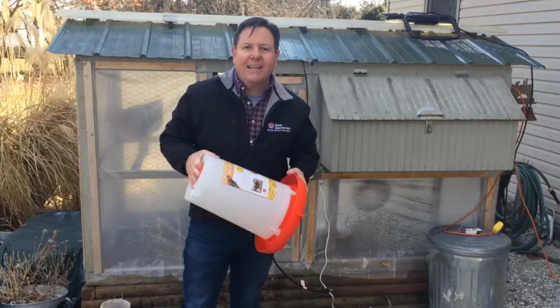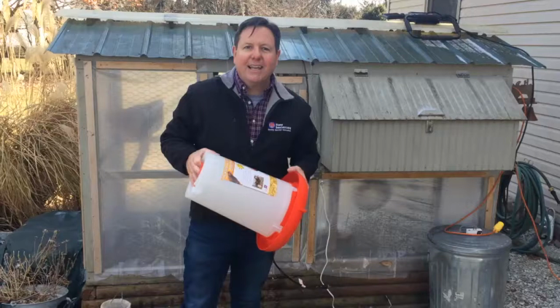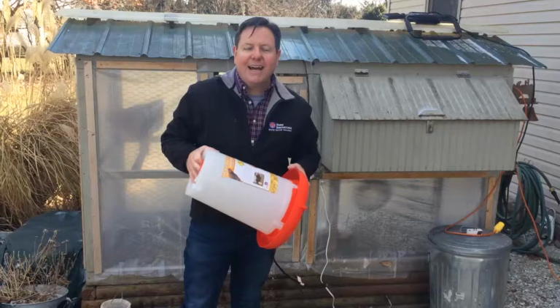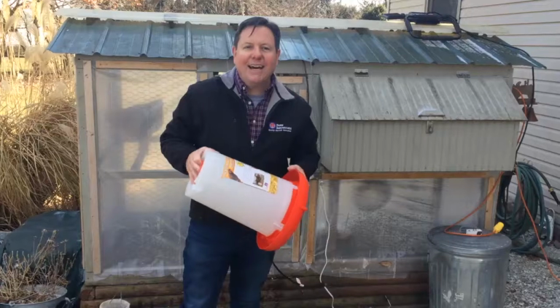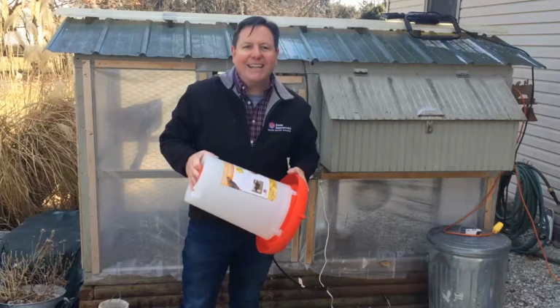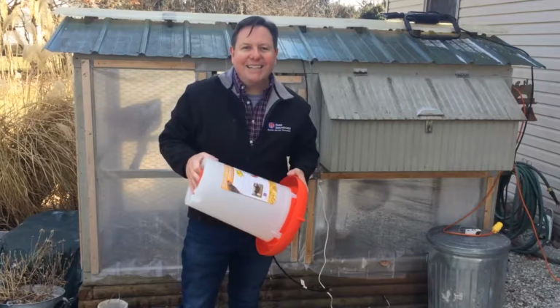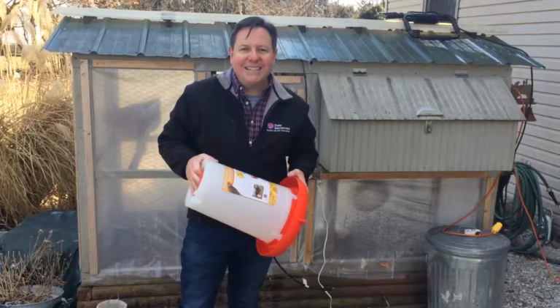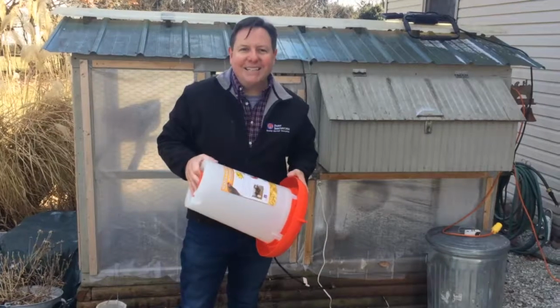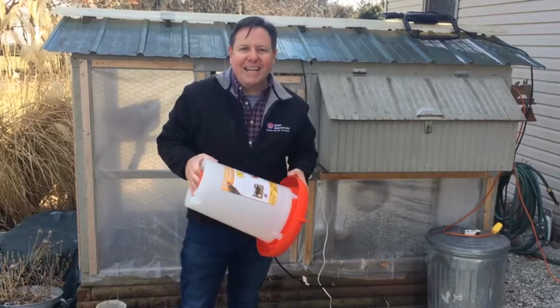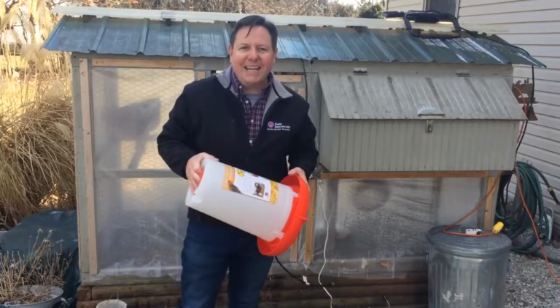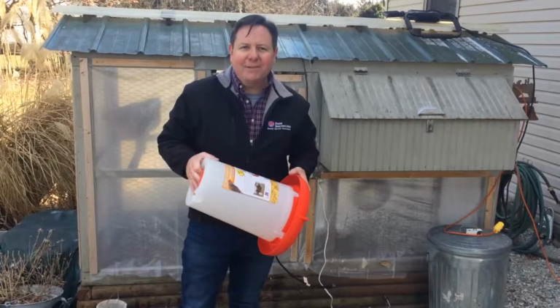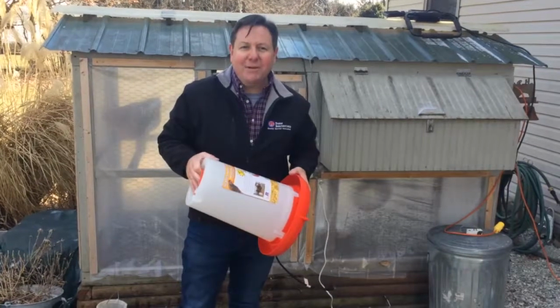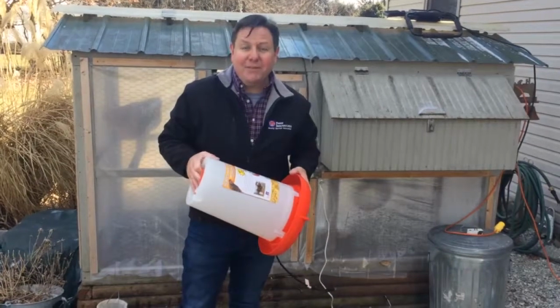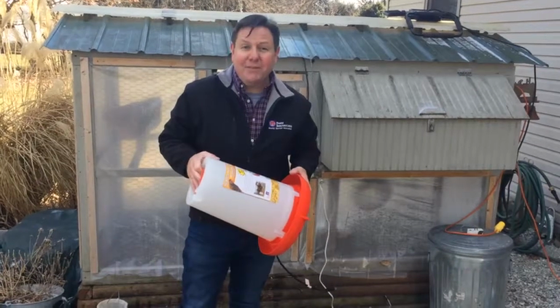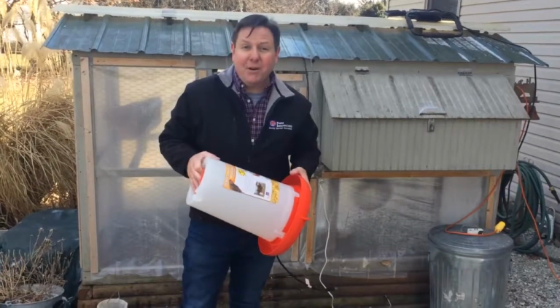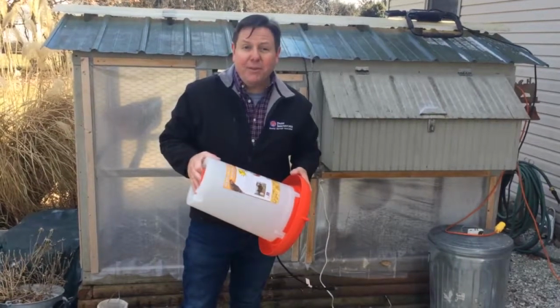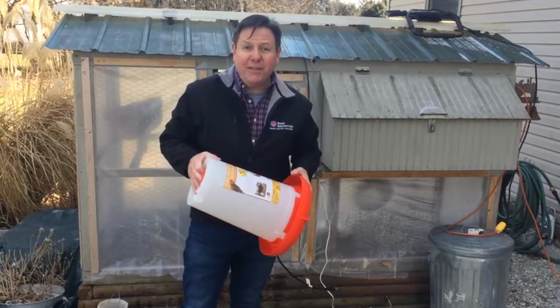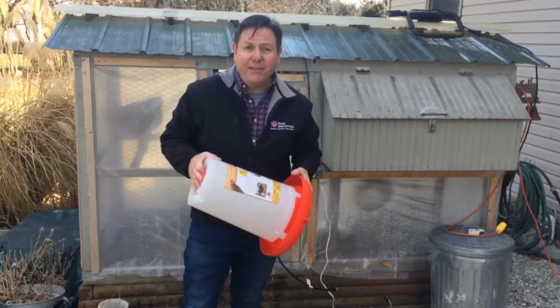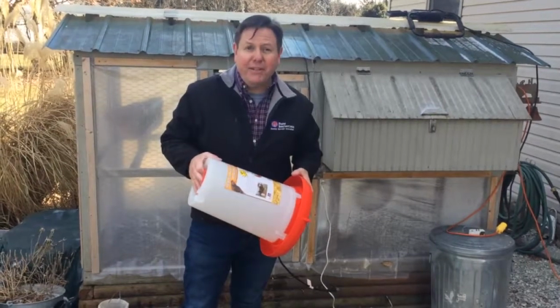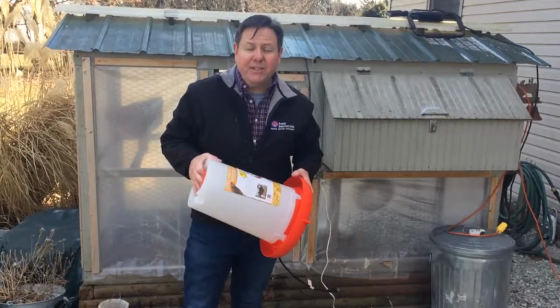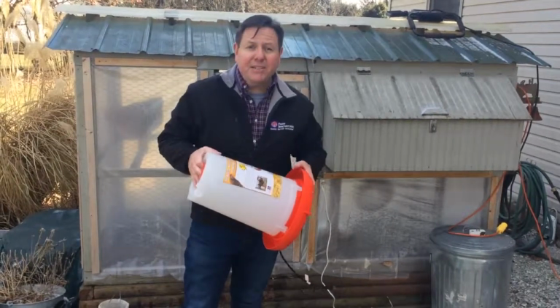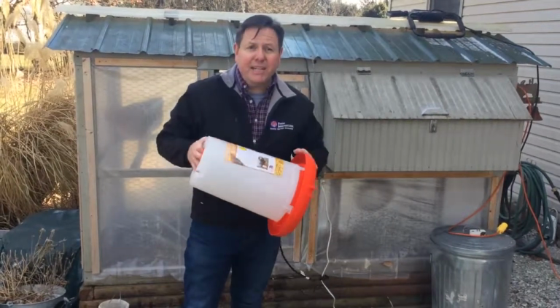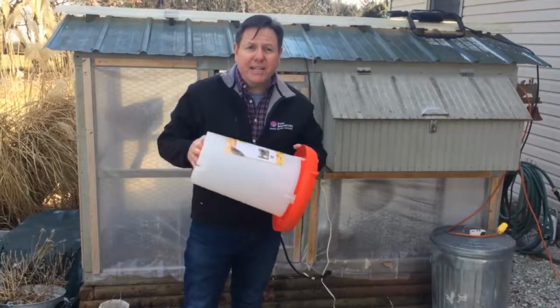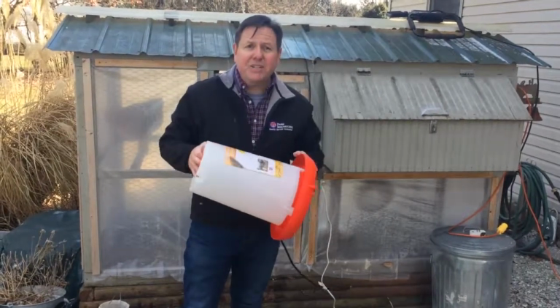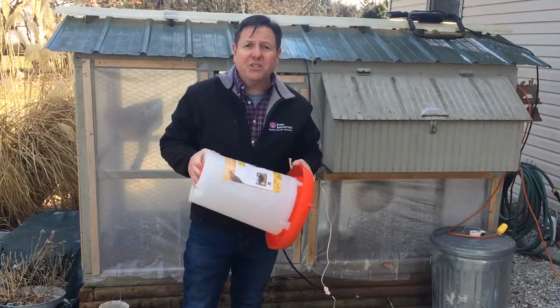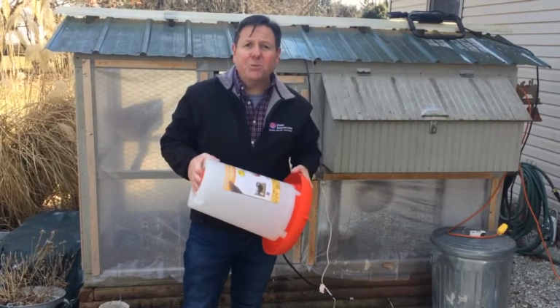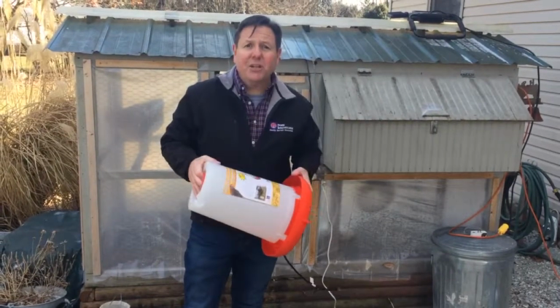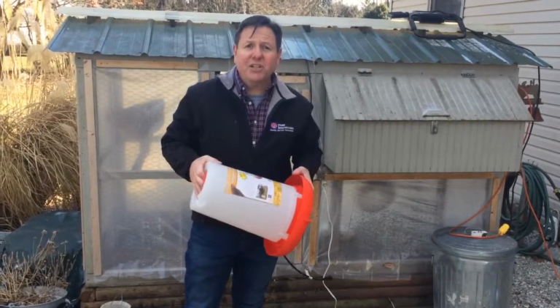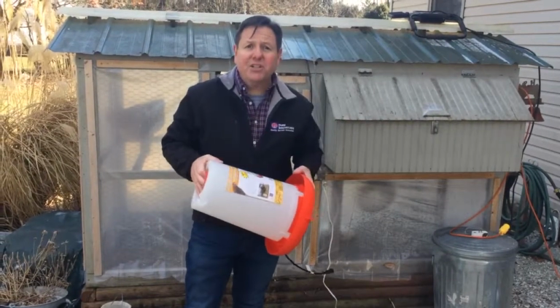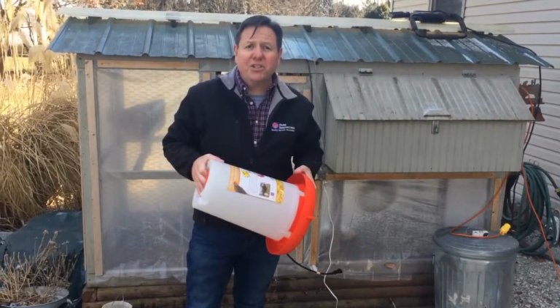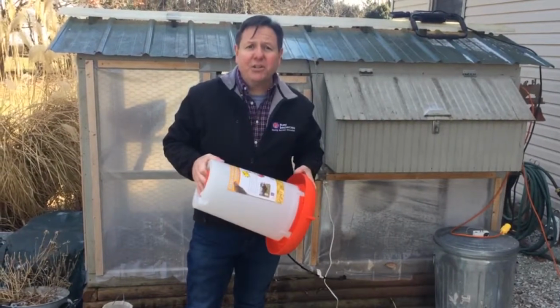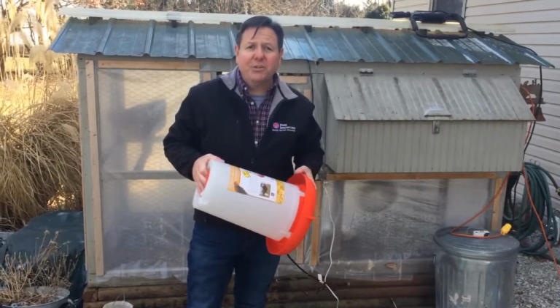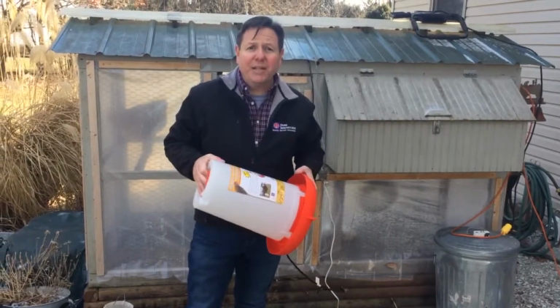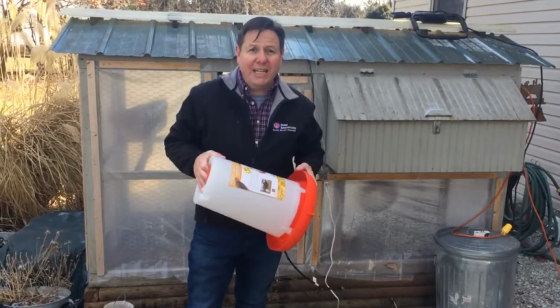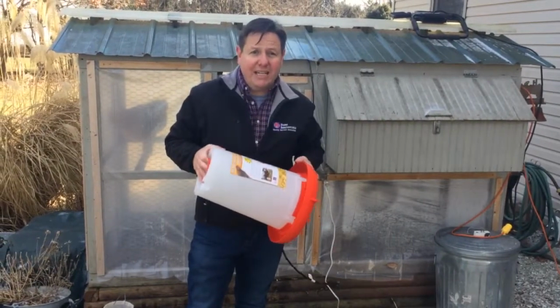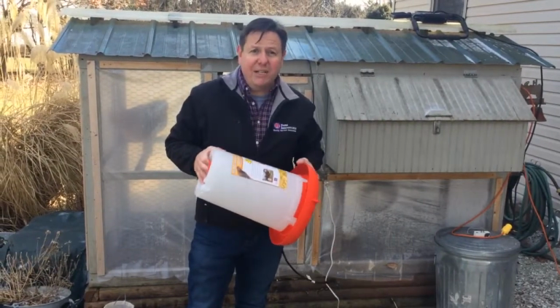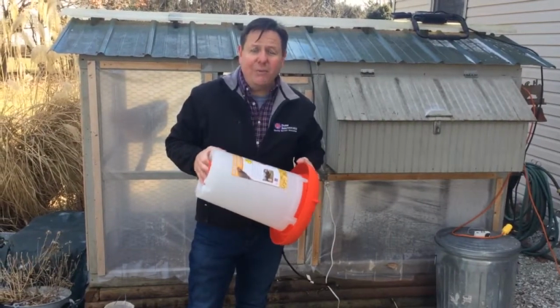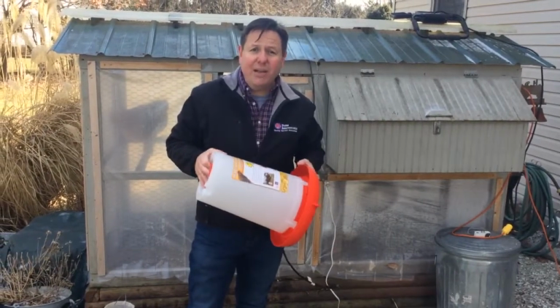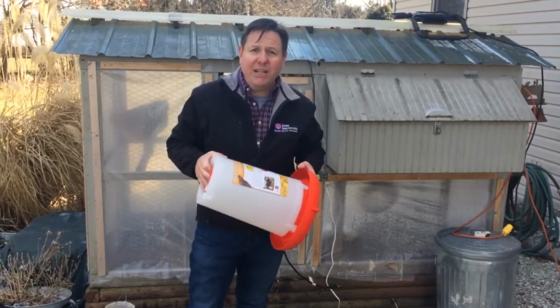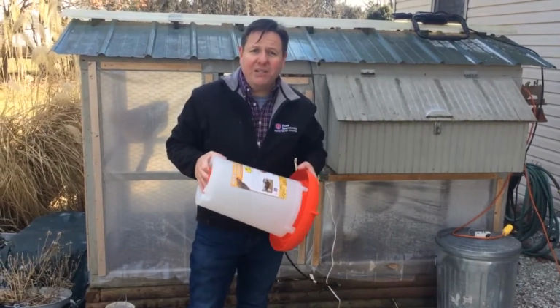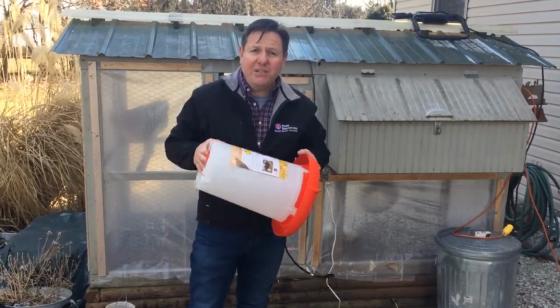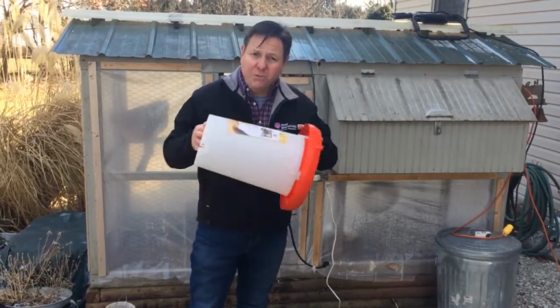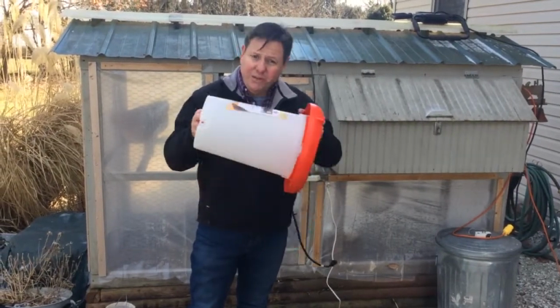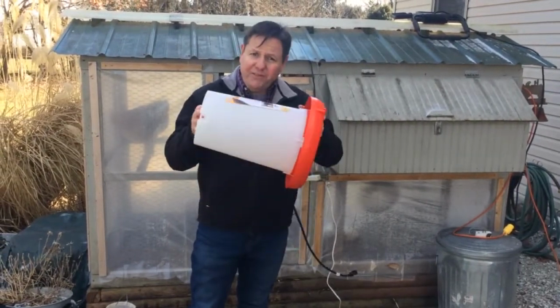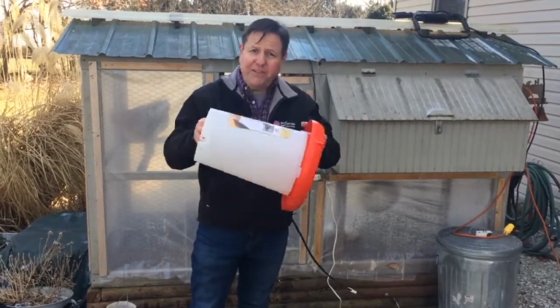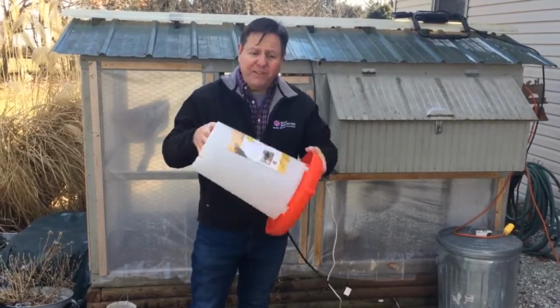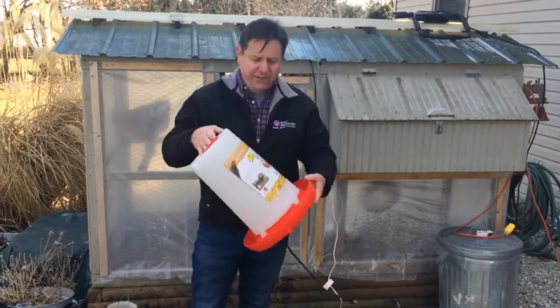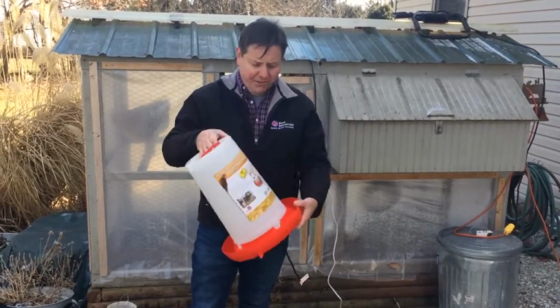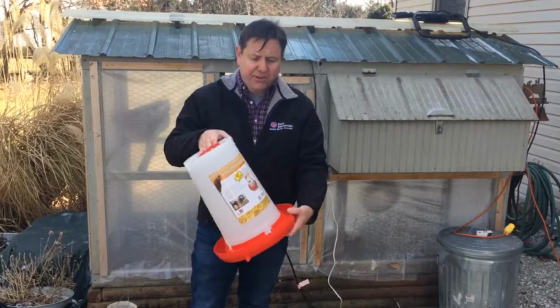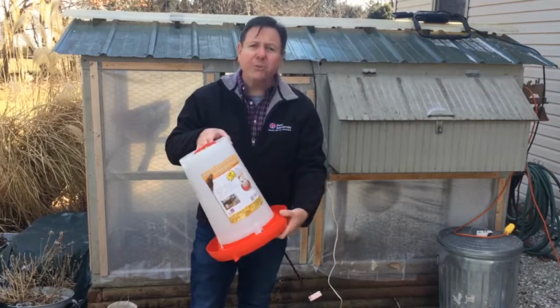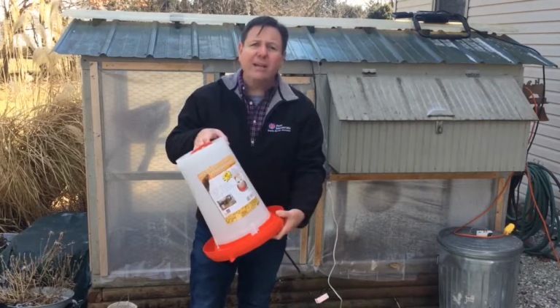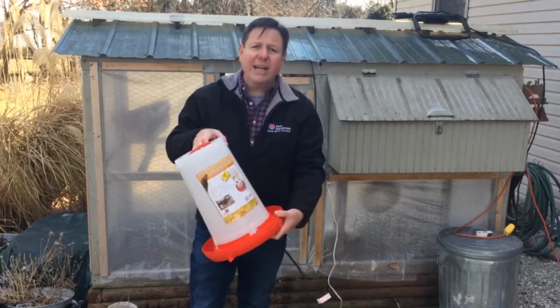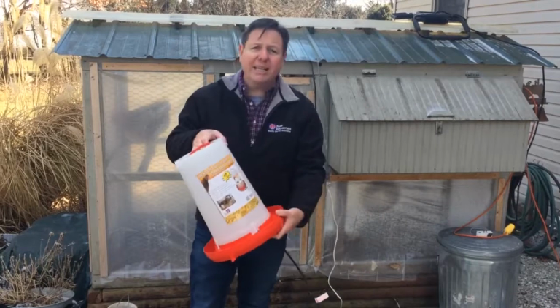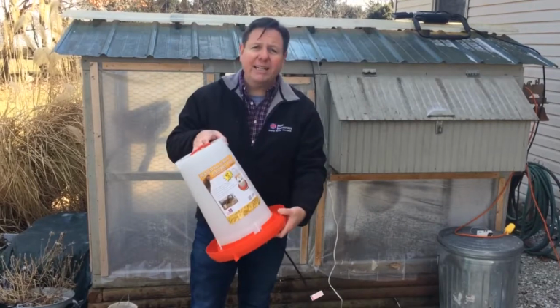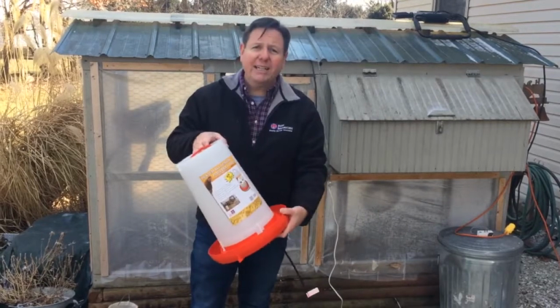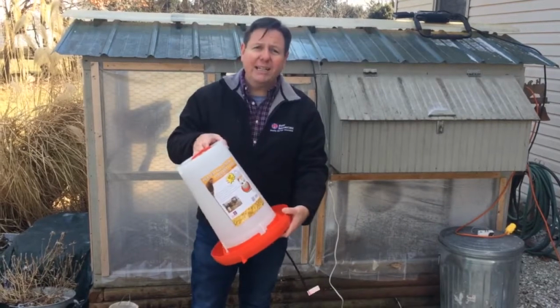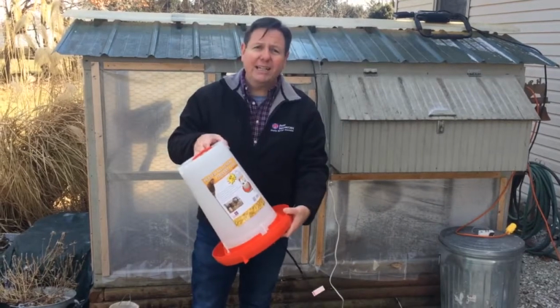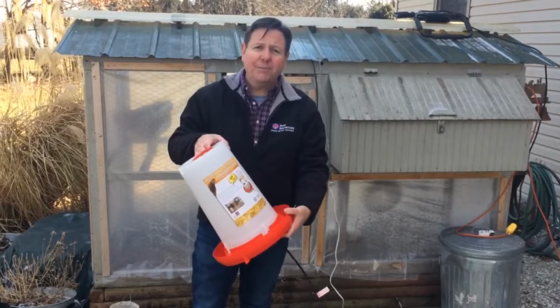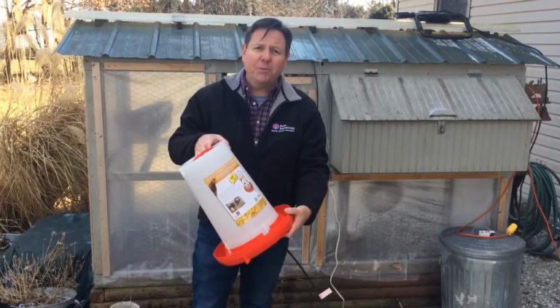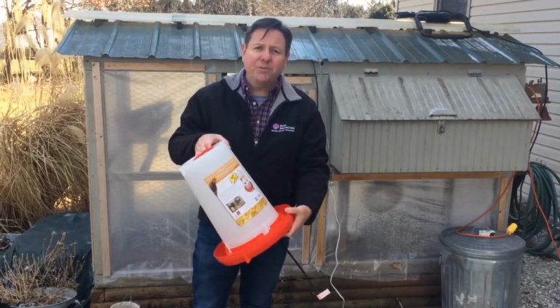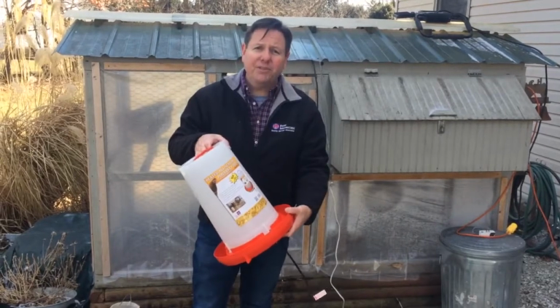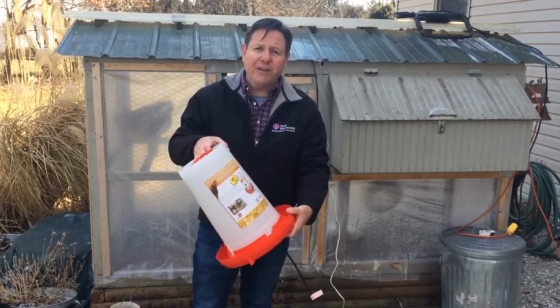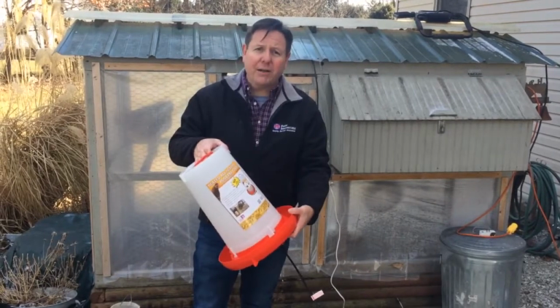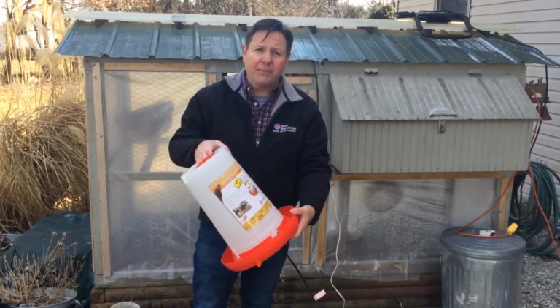Hi, this is Dan with Farm Innovators and I just wanted to show you an easy way to refill your three gallon heated poultry fountain.